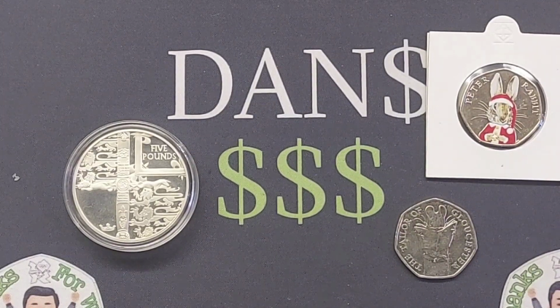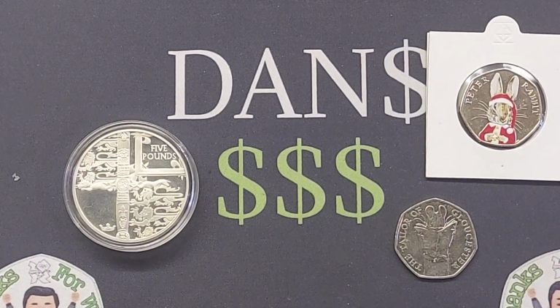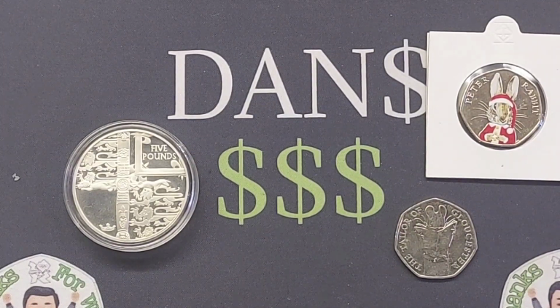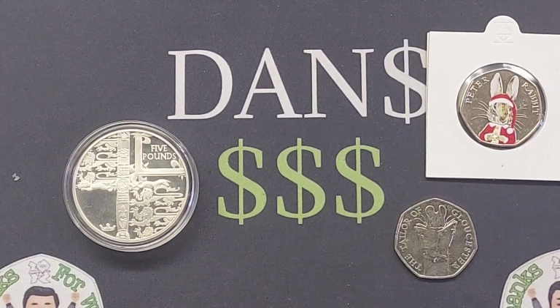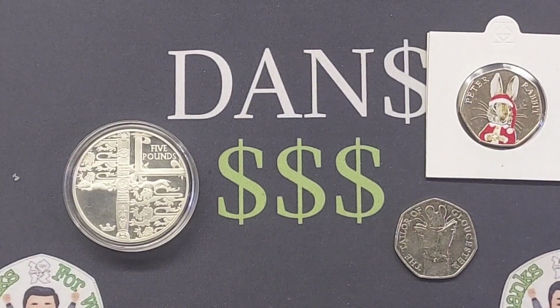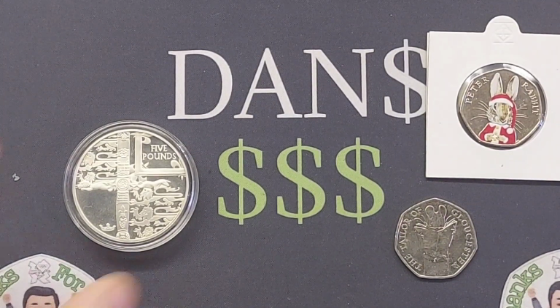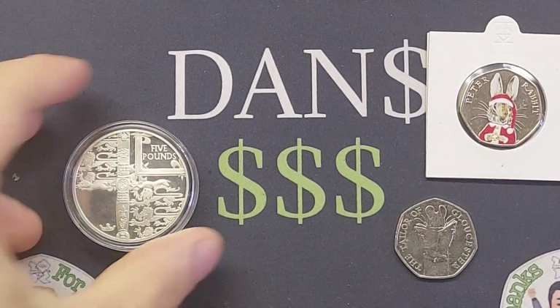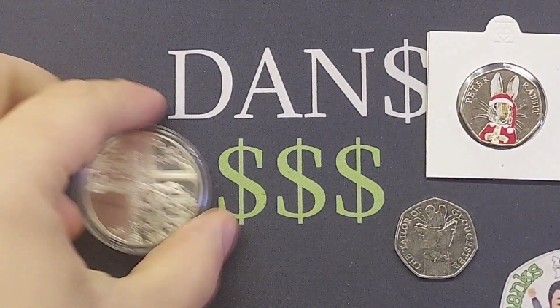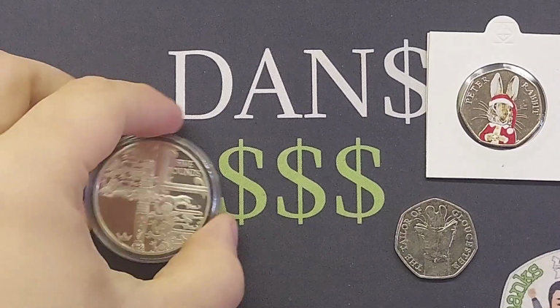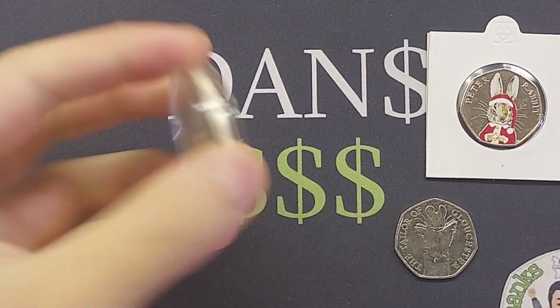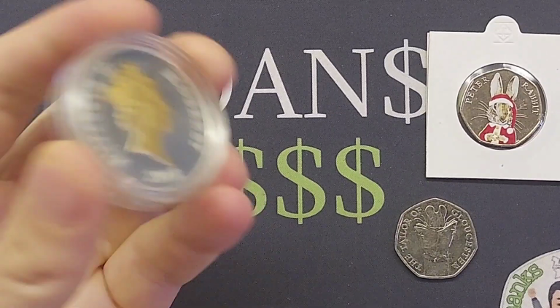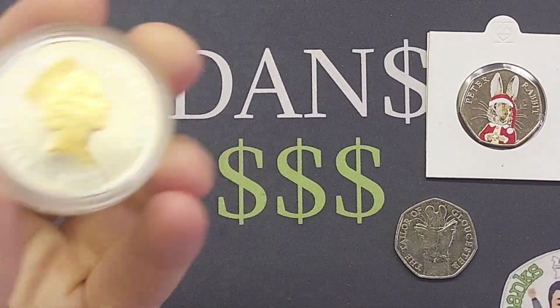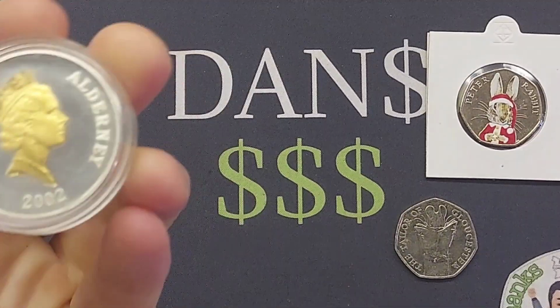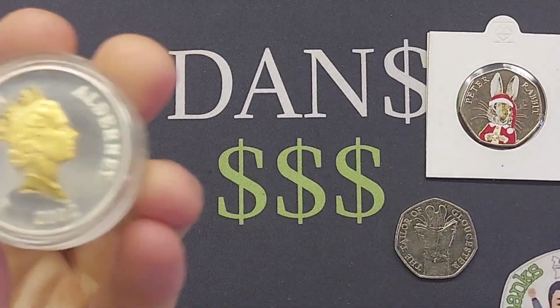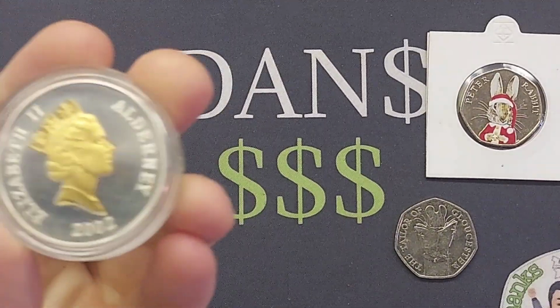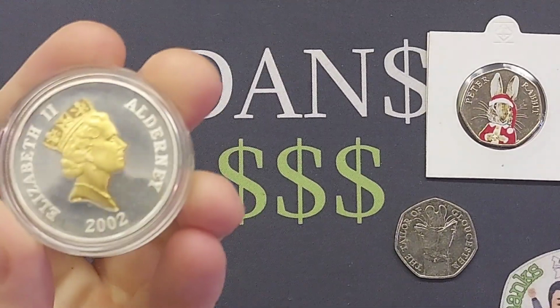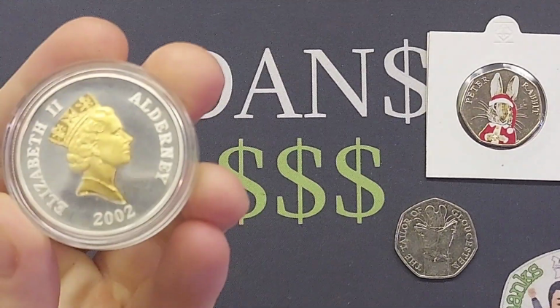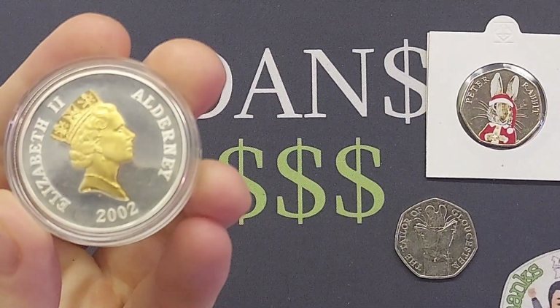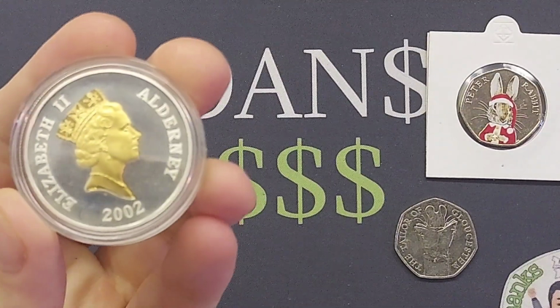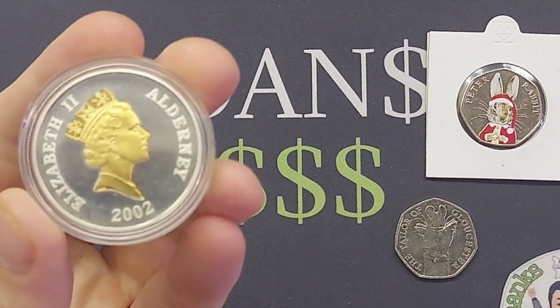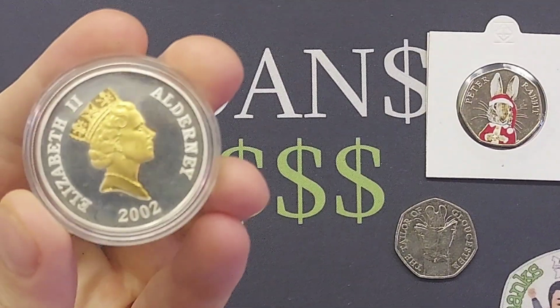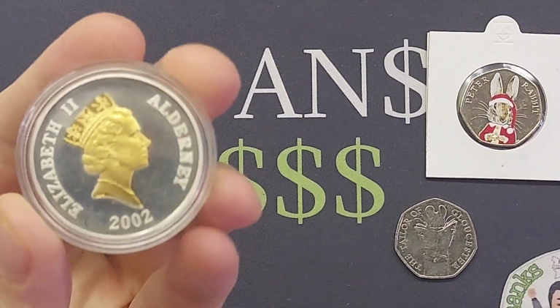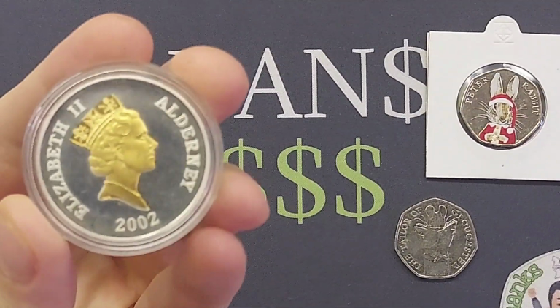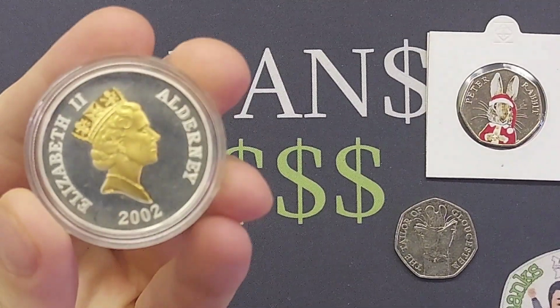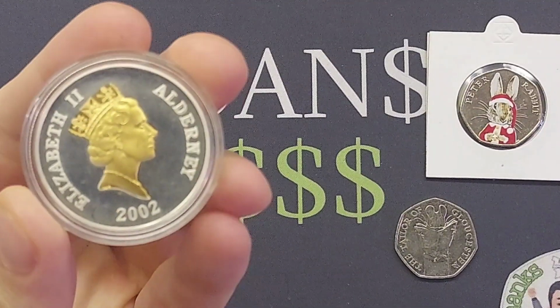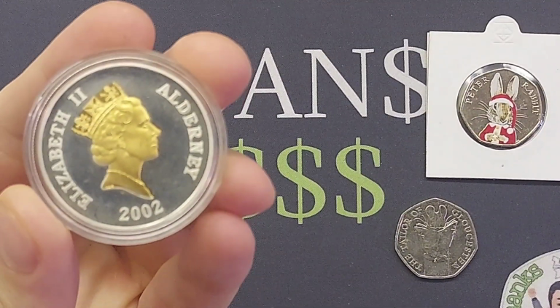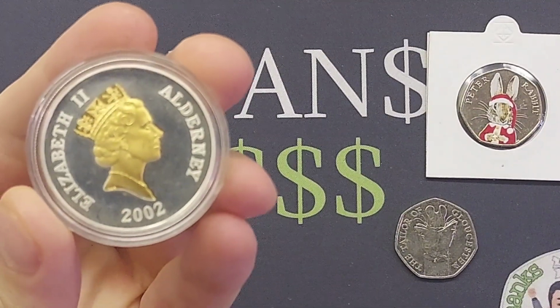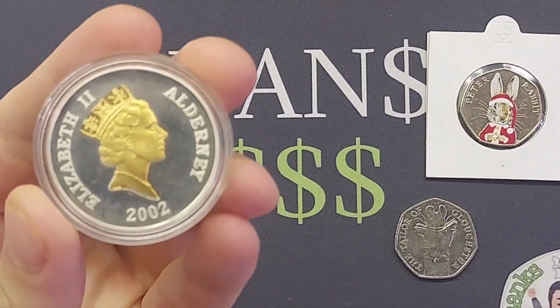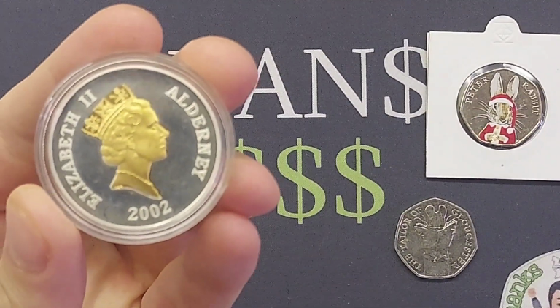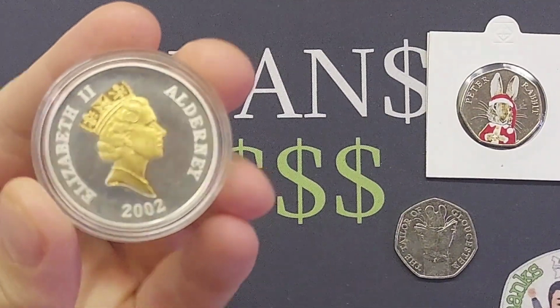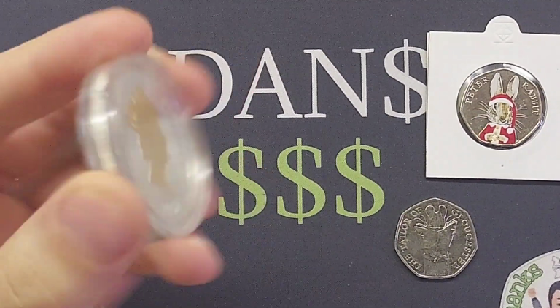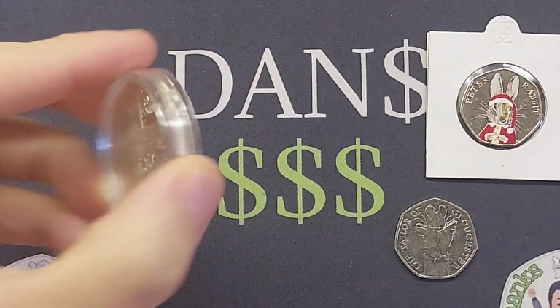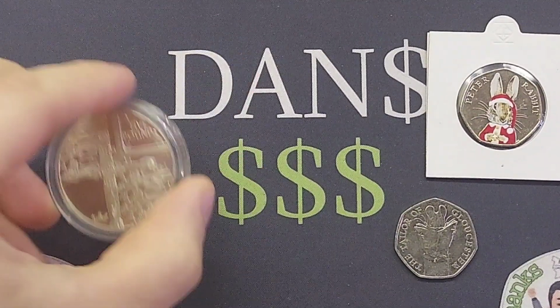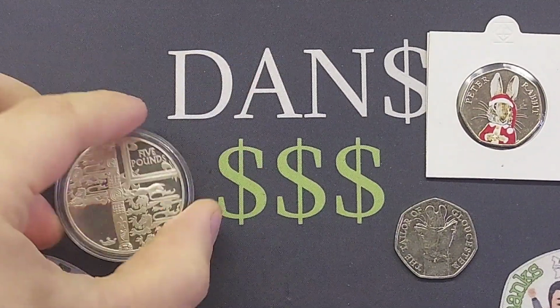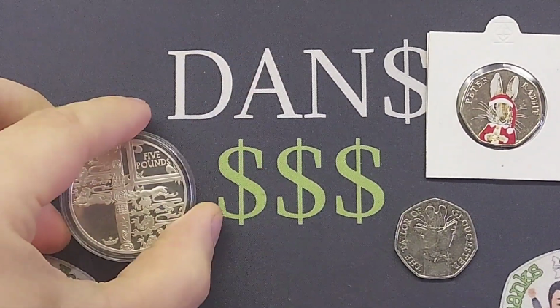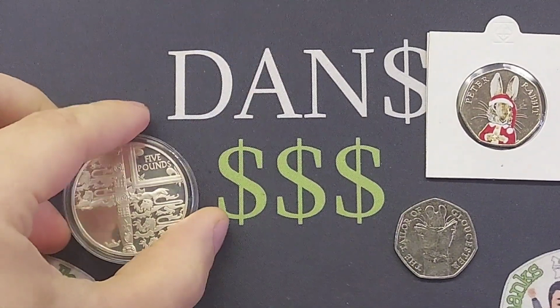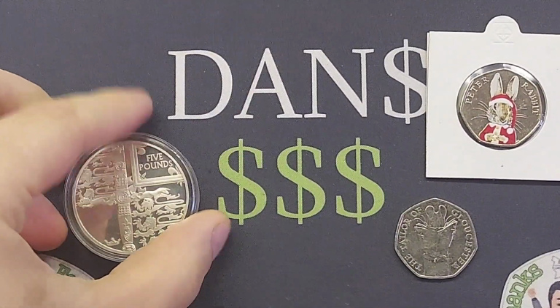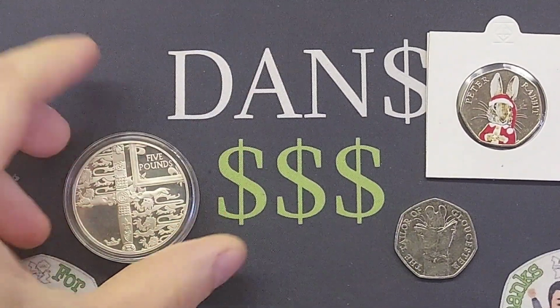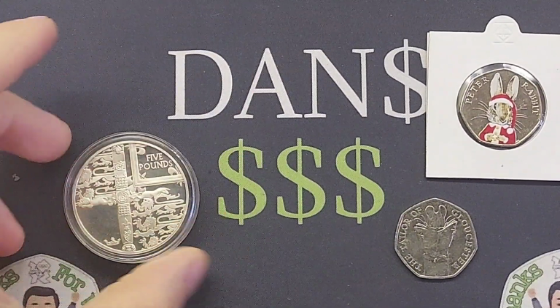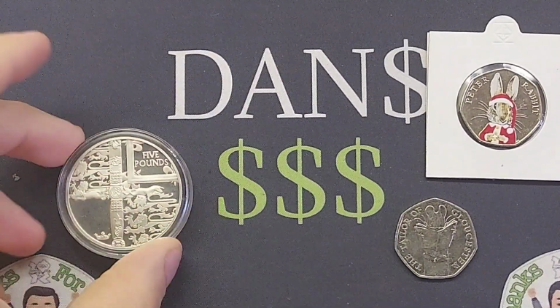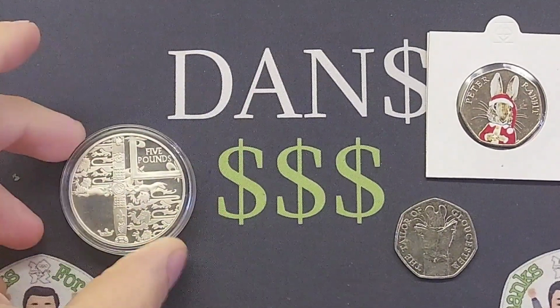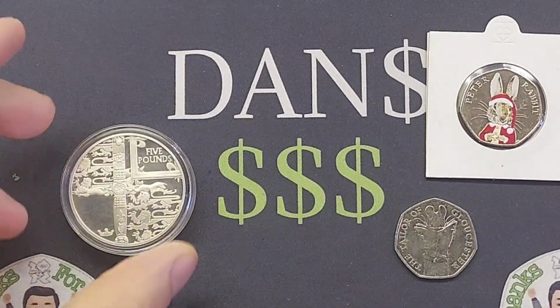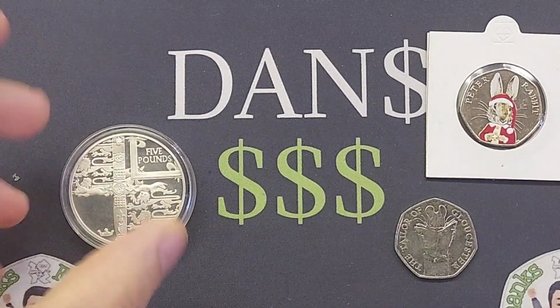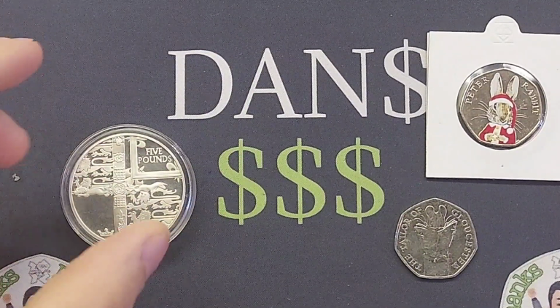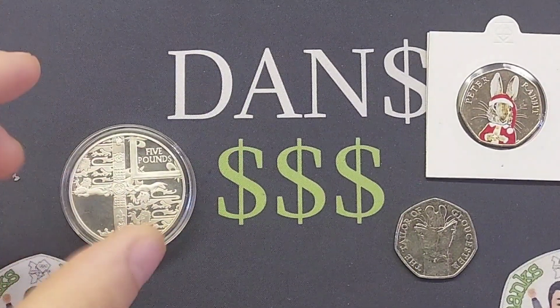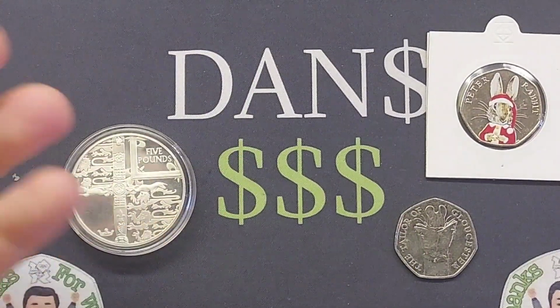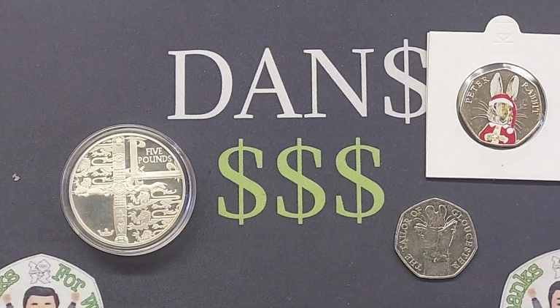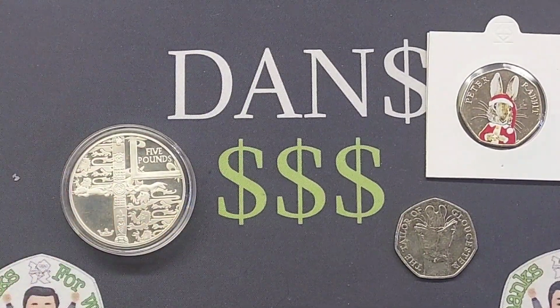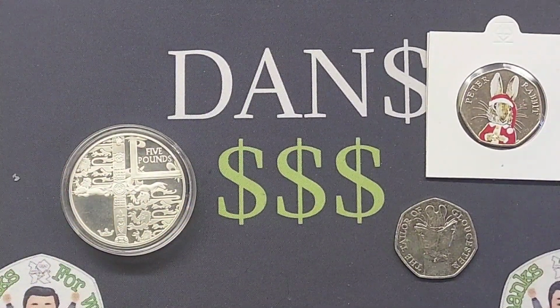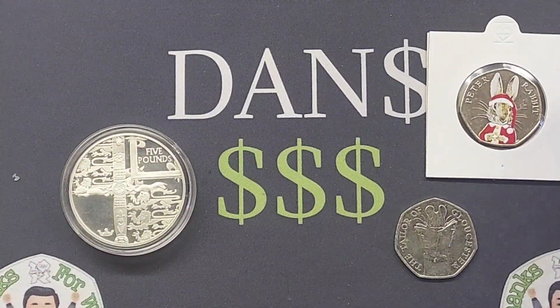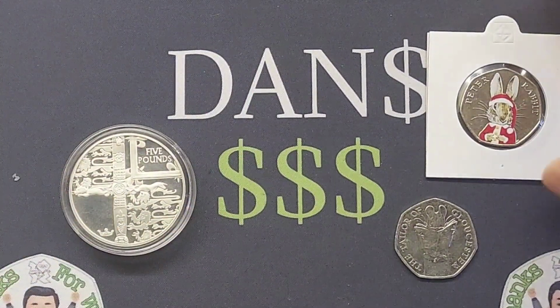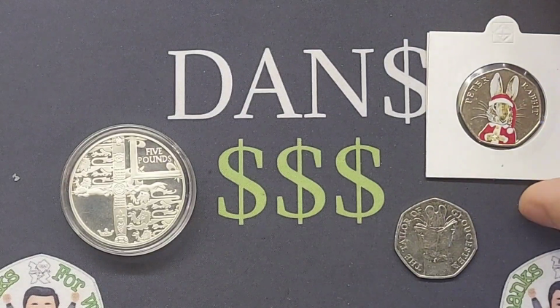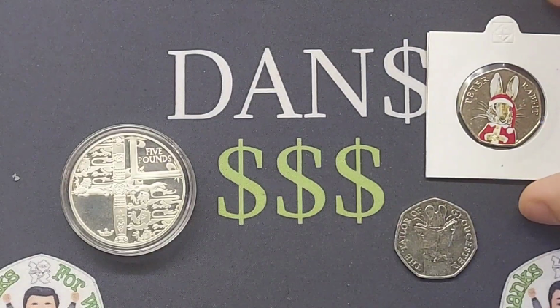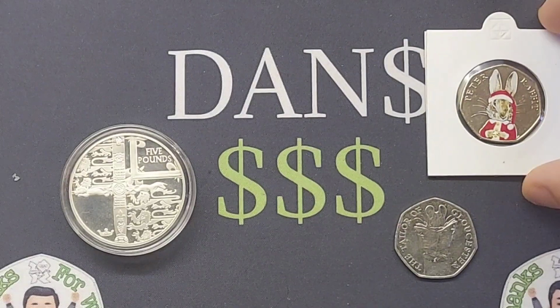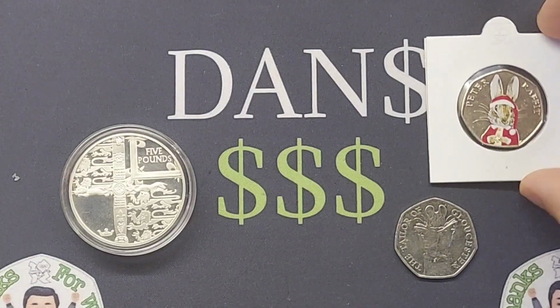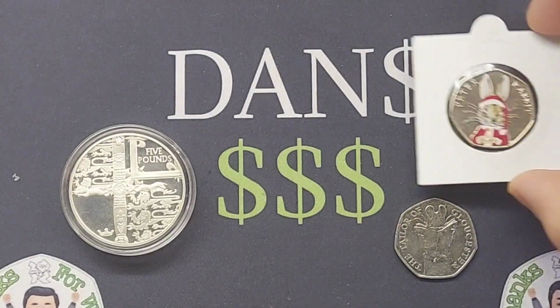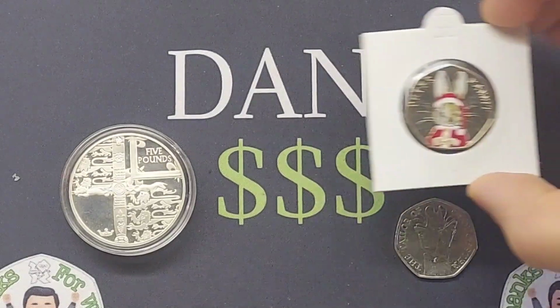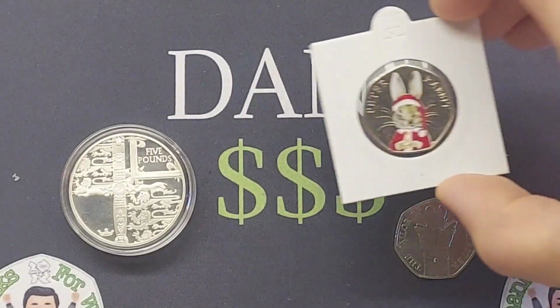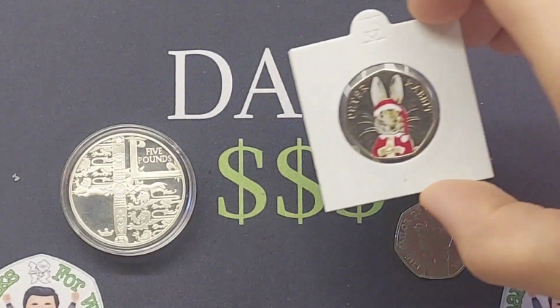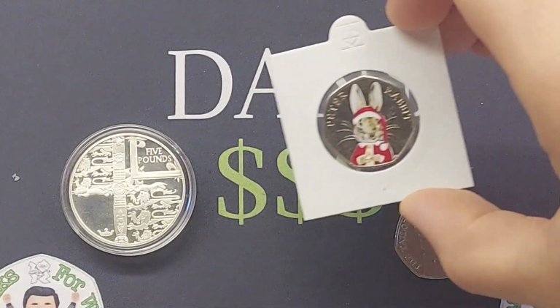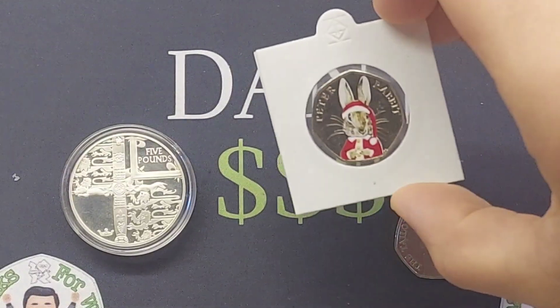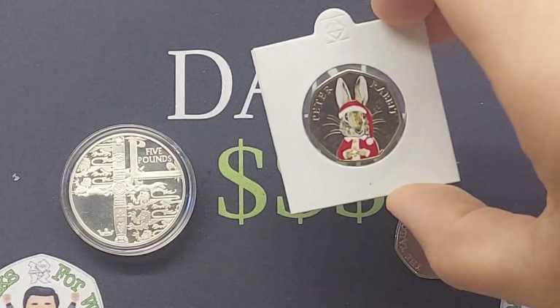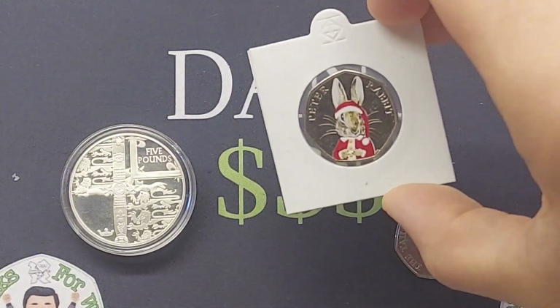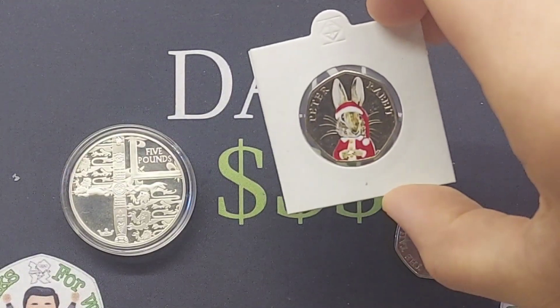I hope that you have had a really nice day so far. Best of luck with your coin swaps today and as always guys, thanks for swapping.